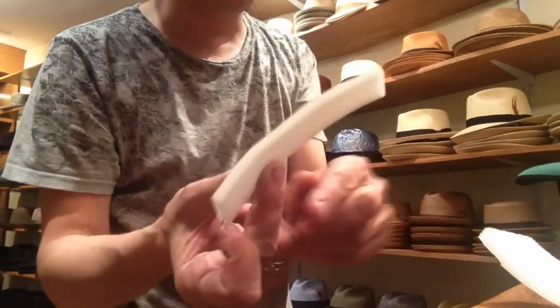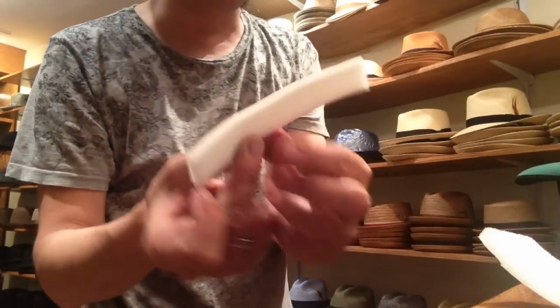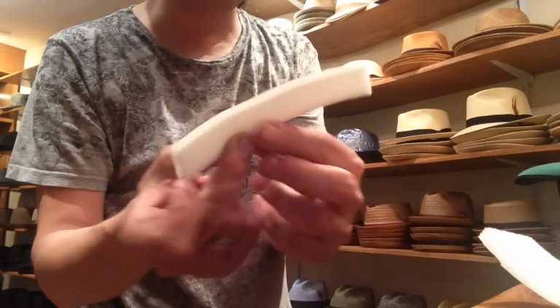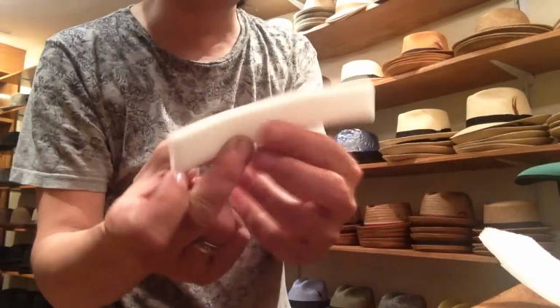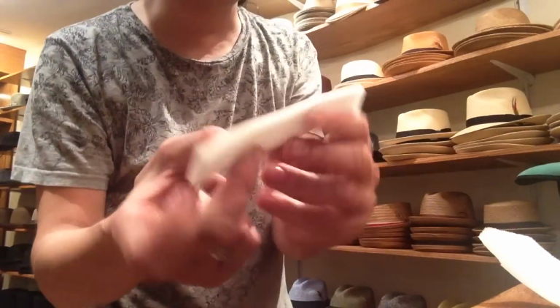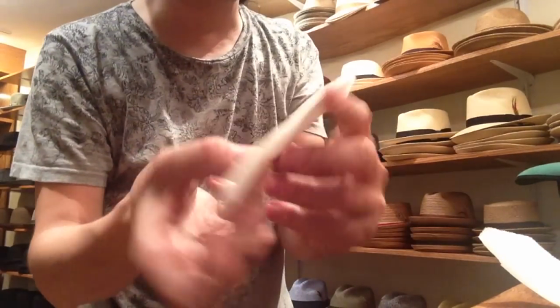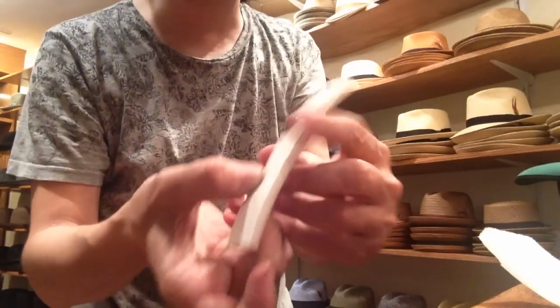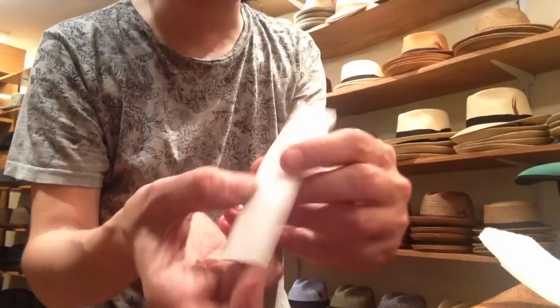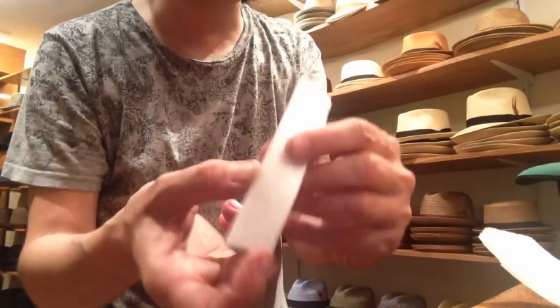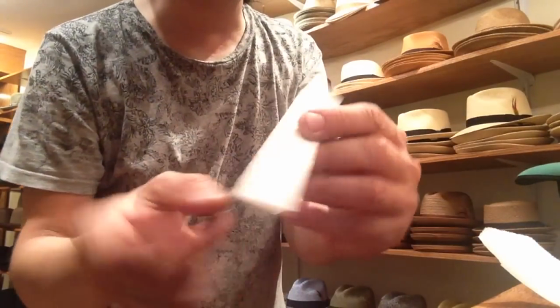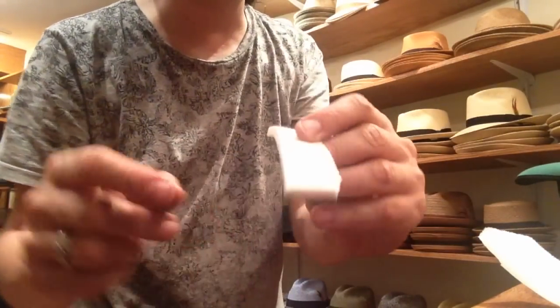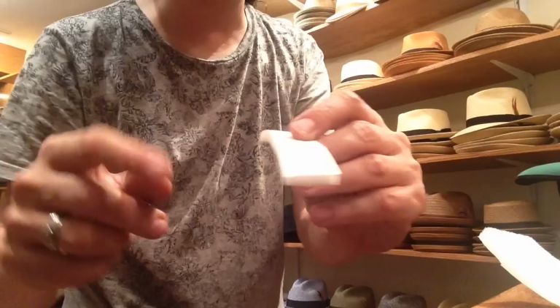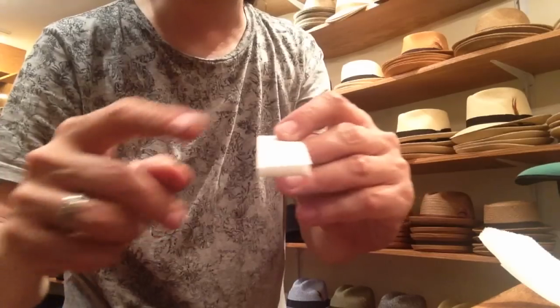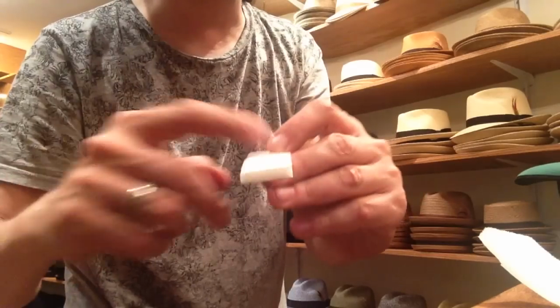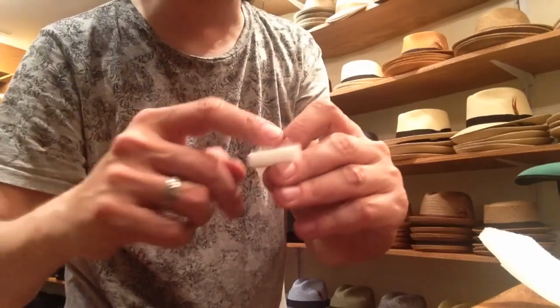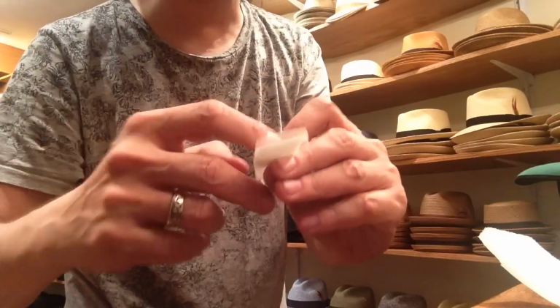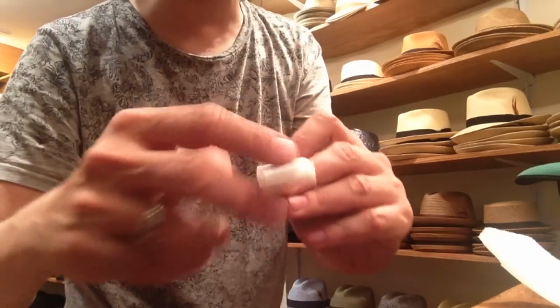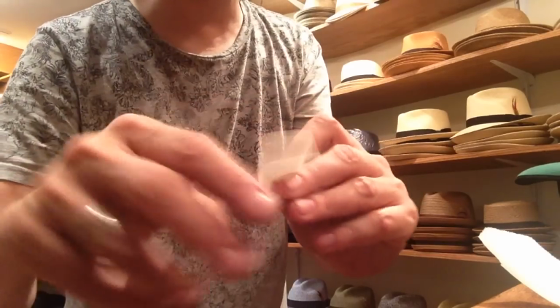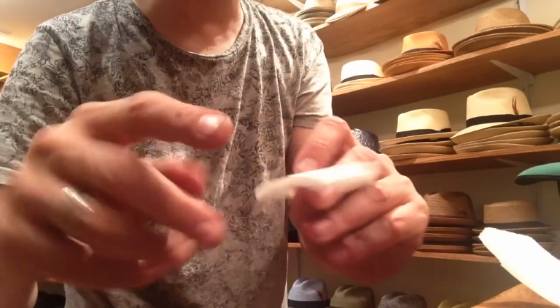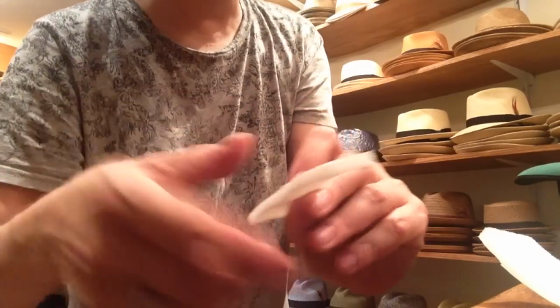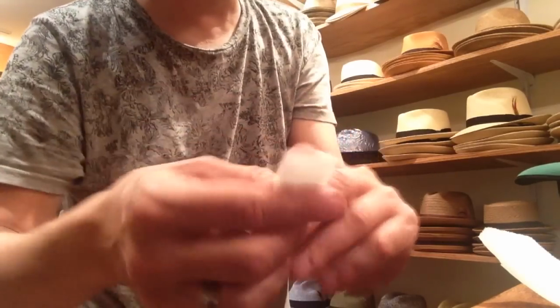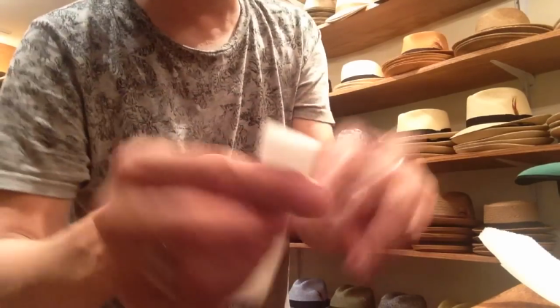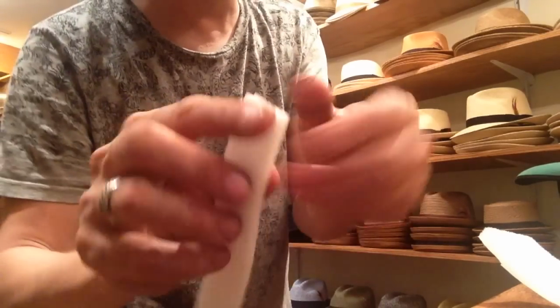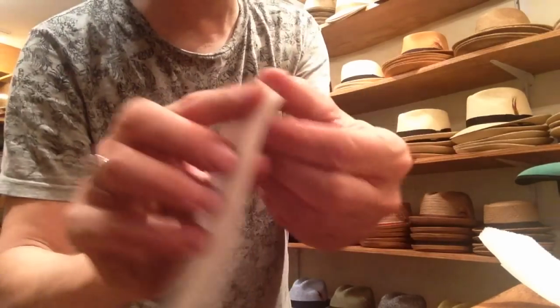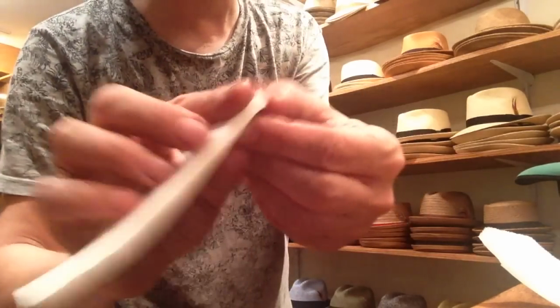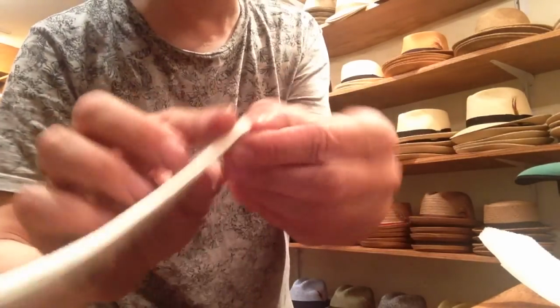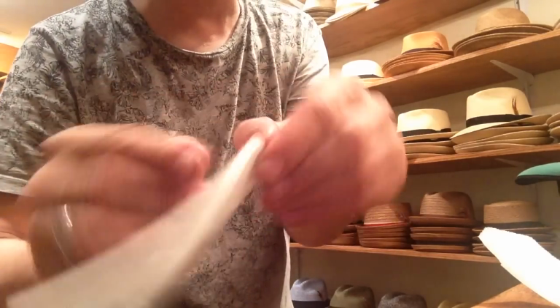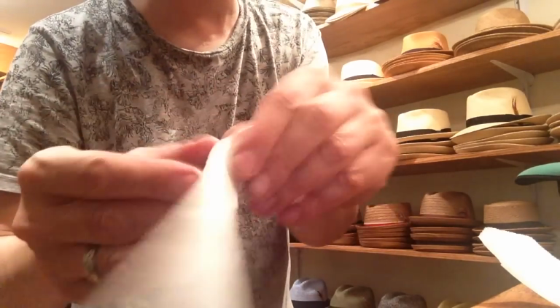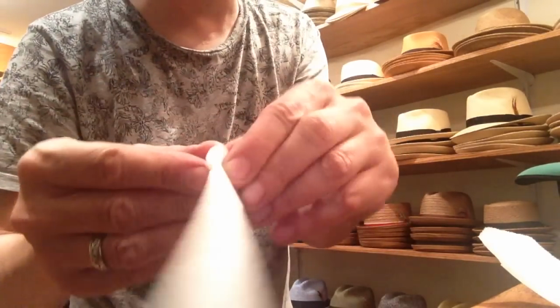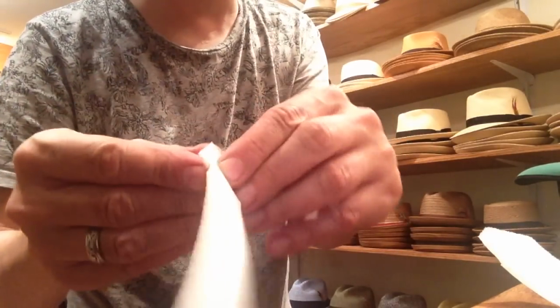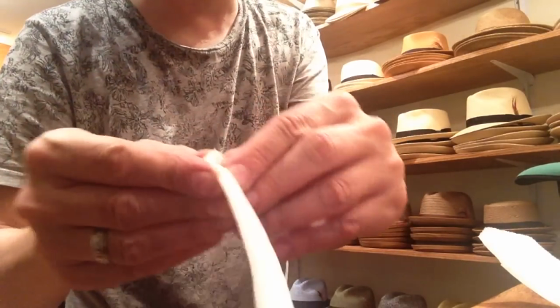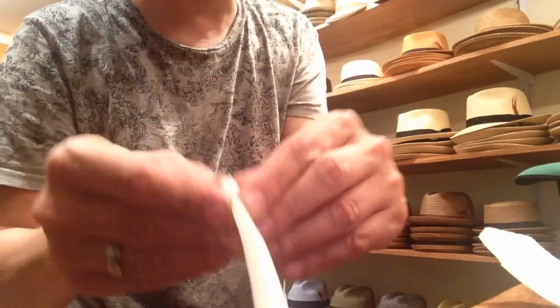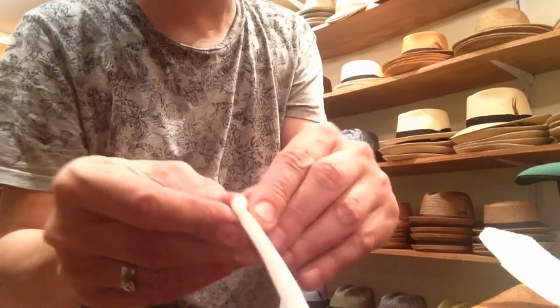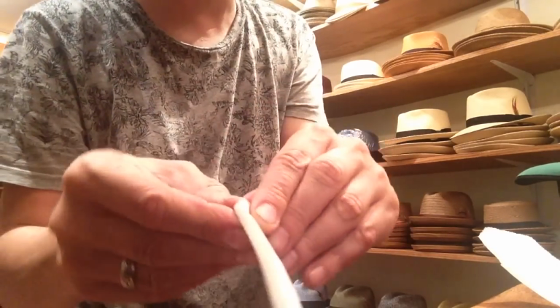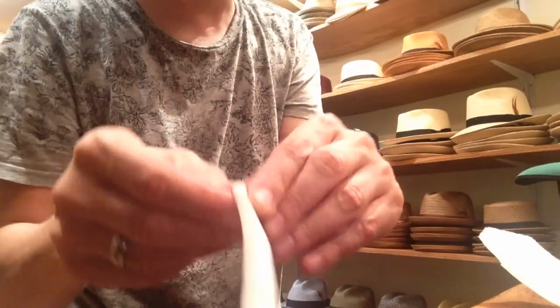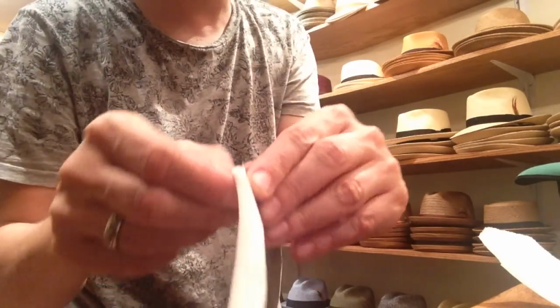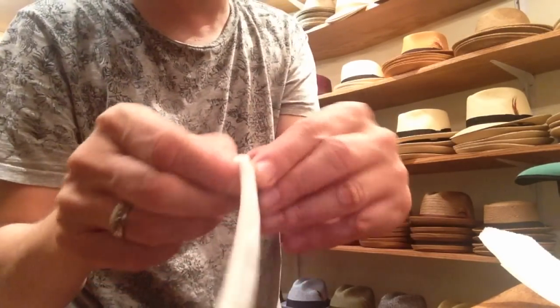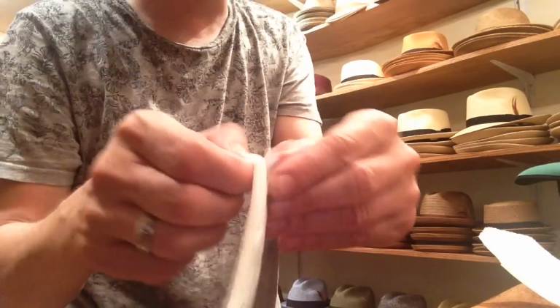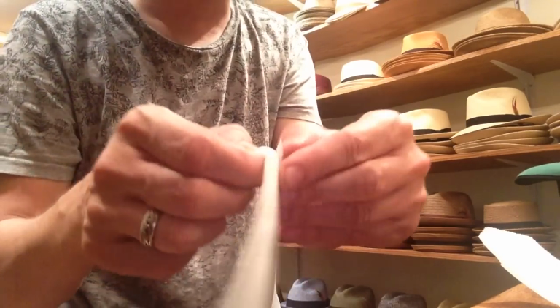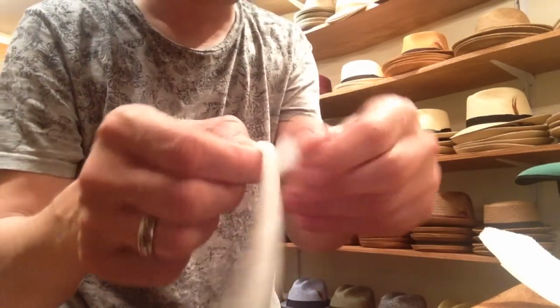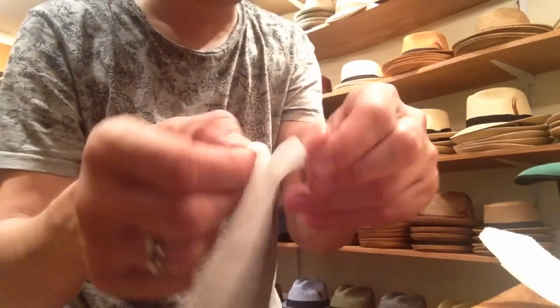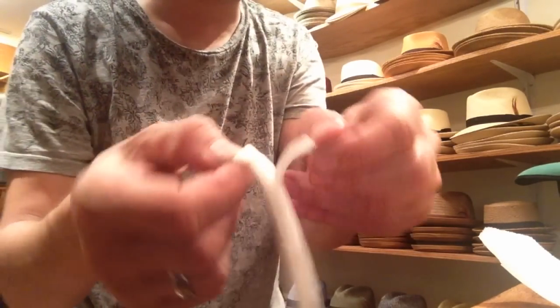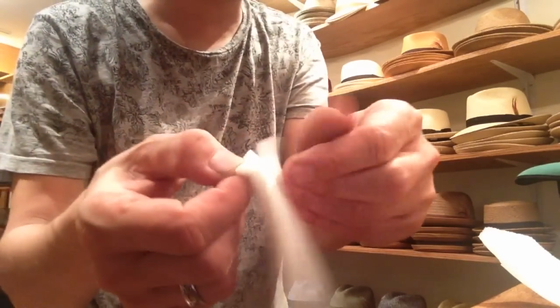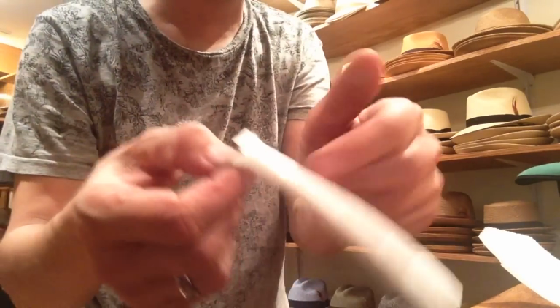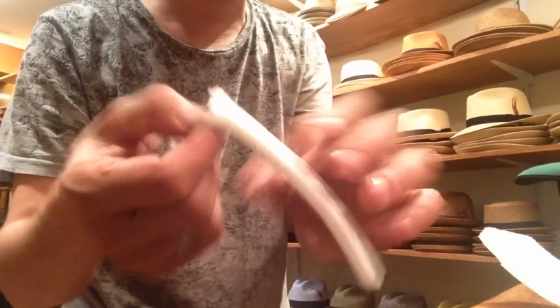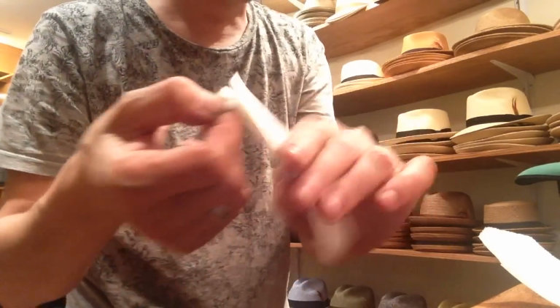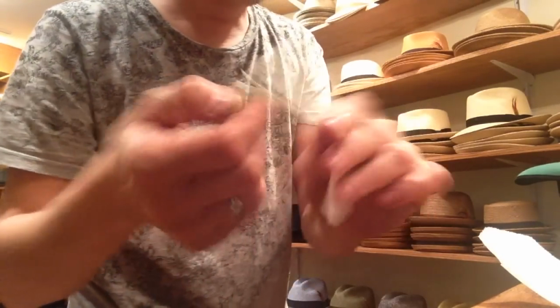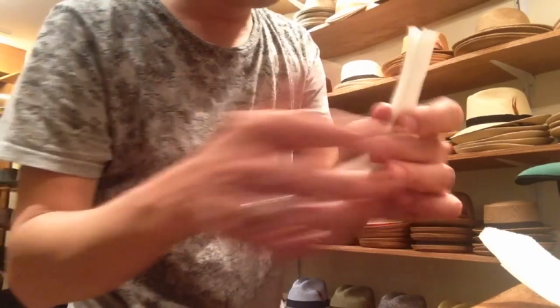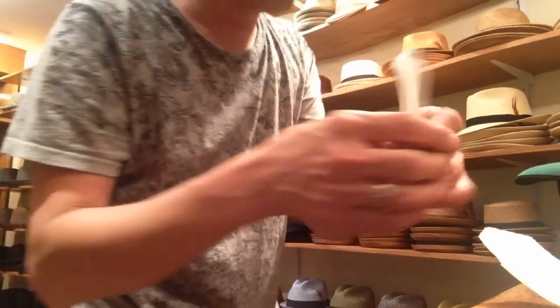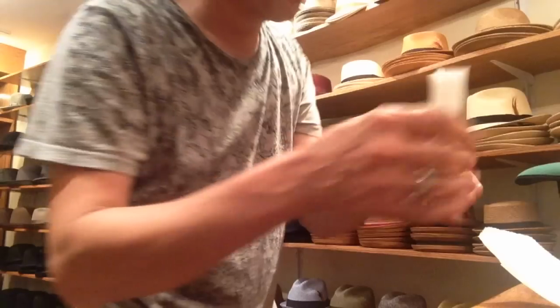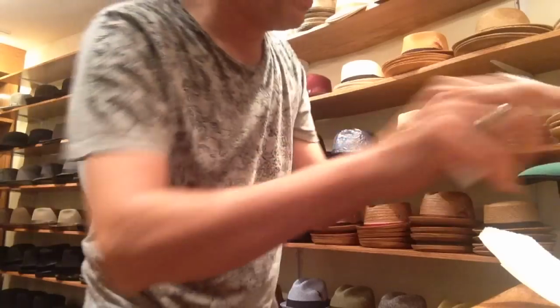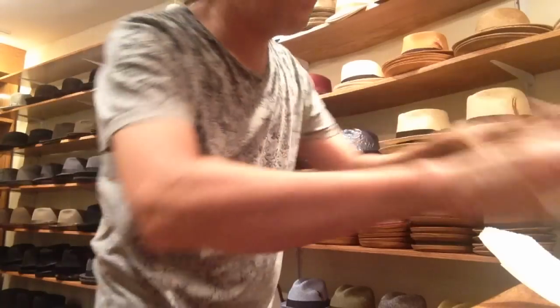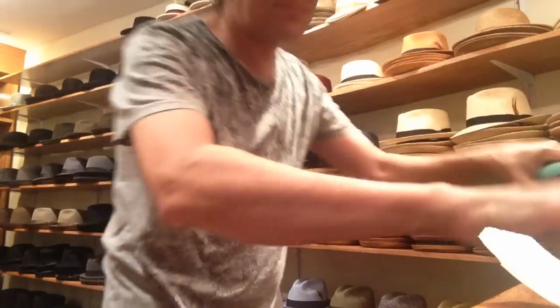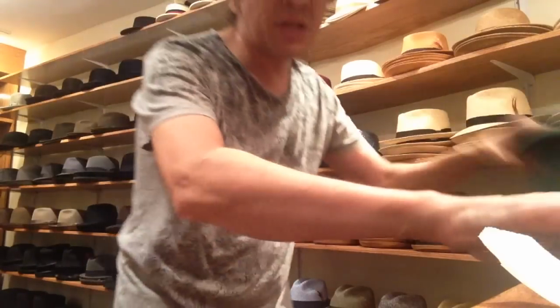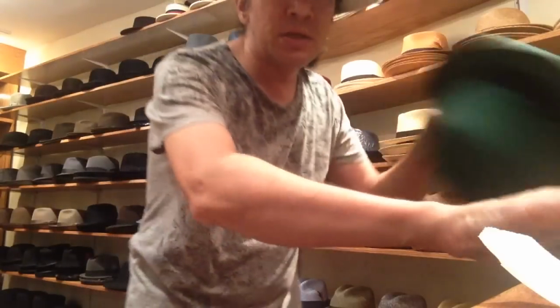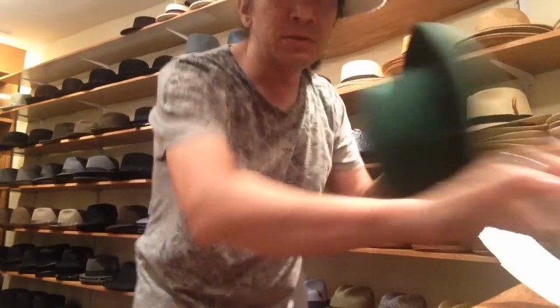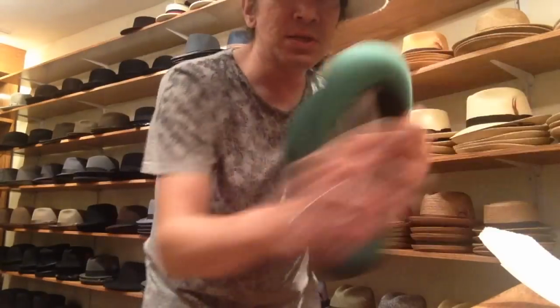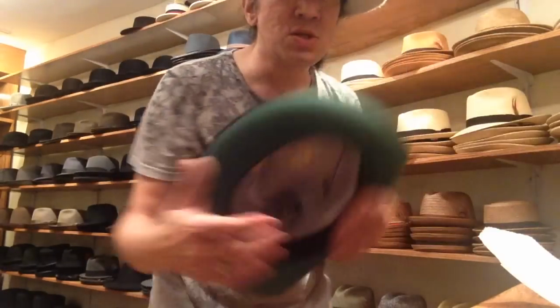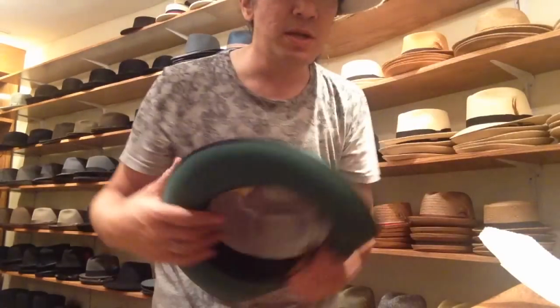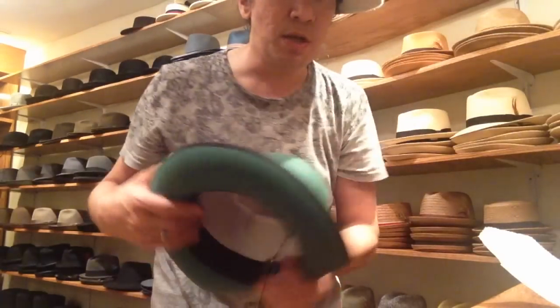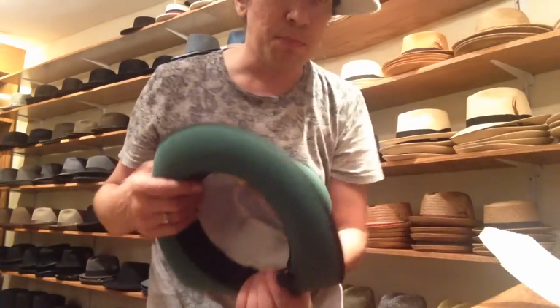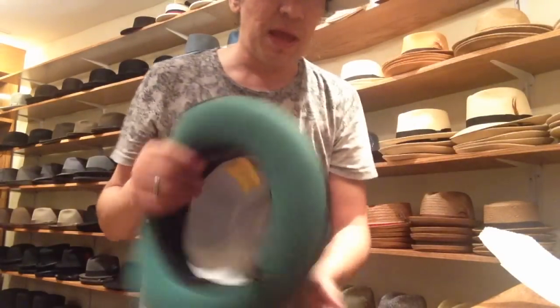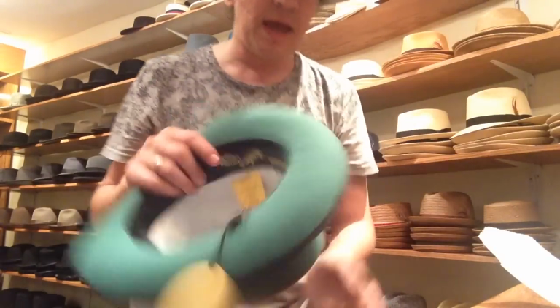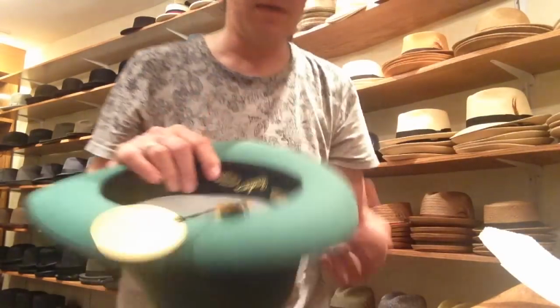If you want to cut the stuff, you just cut it while the backing is still on — there's some adhesive backing. Alright, let's tighten up a hat.